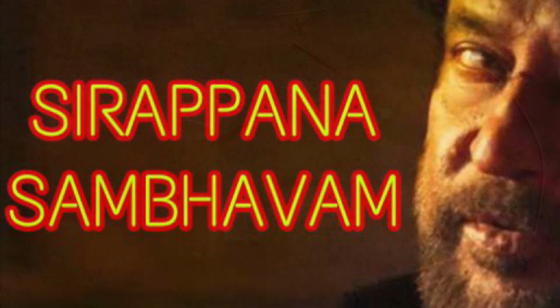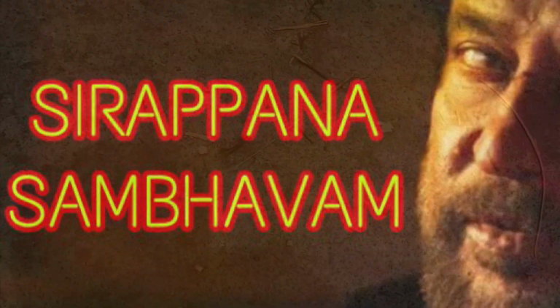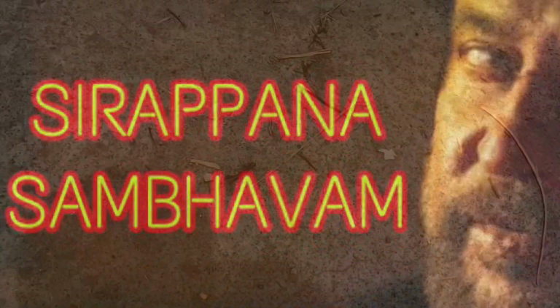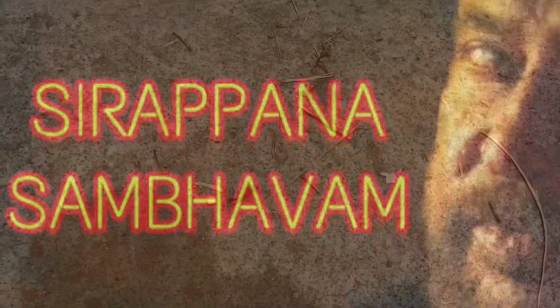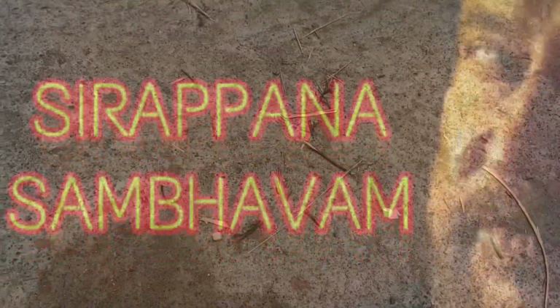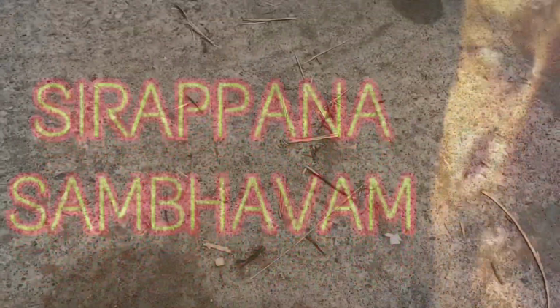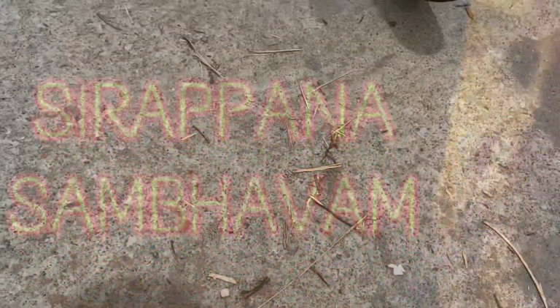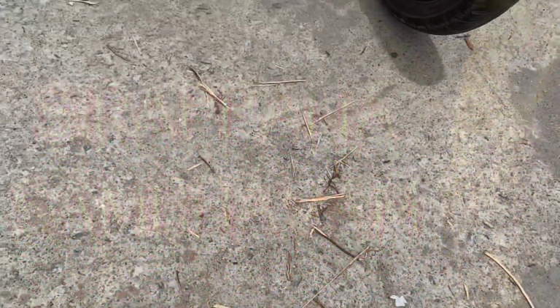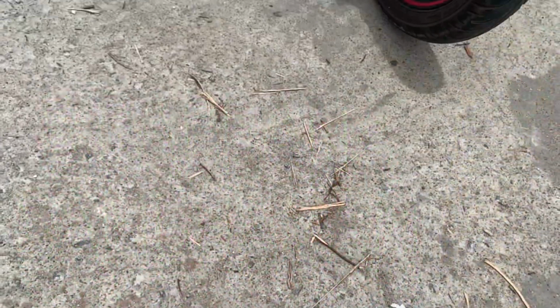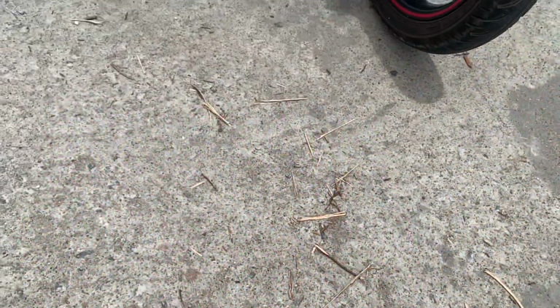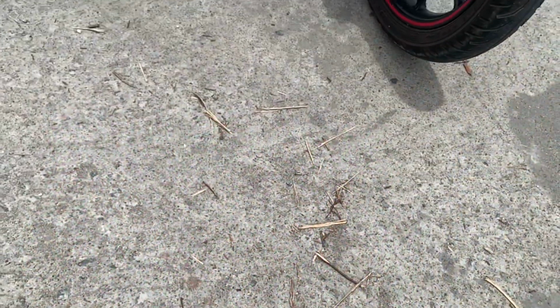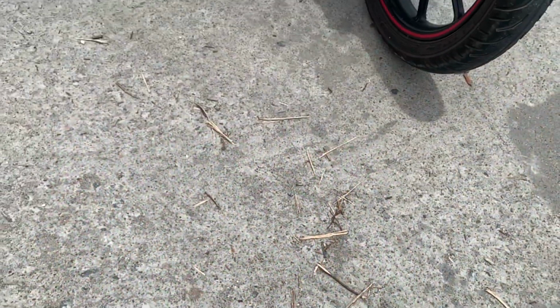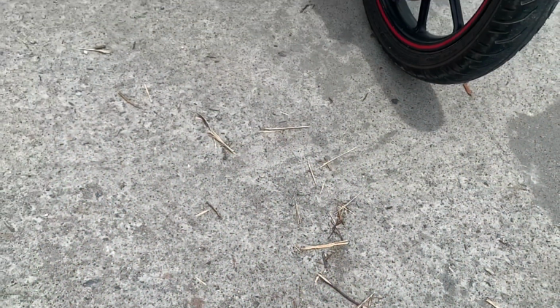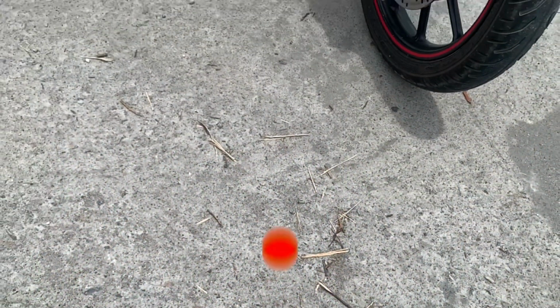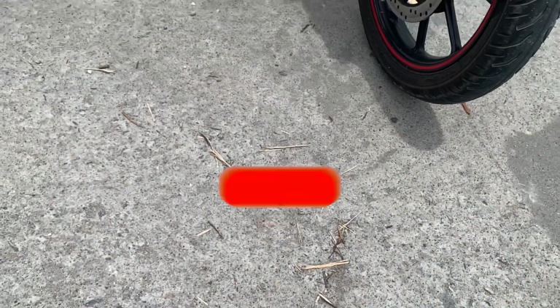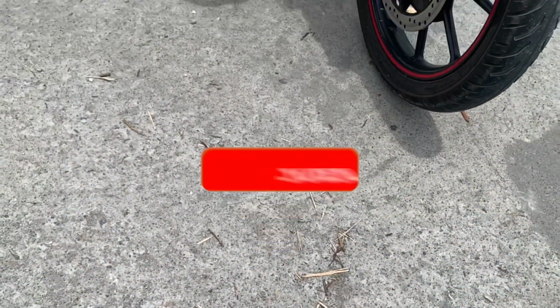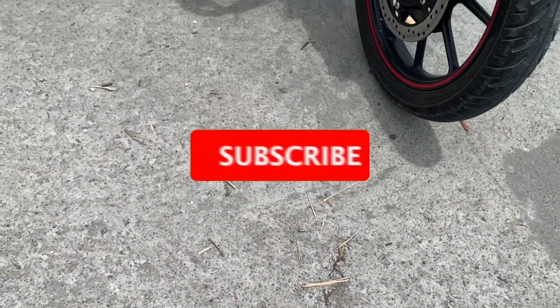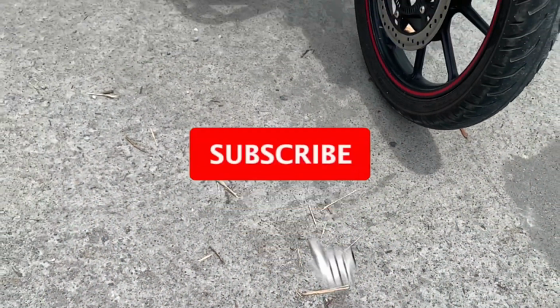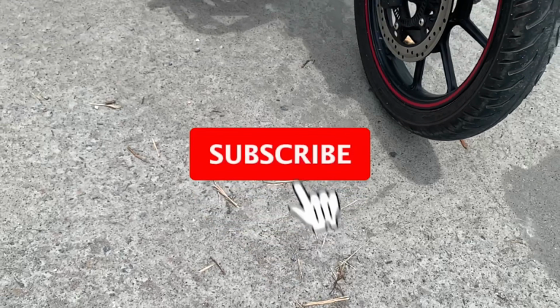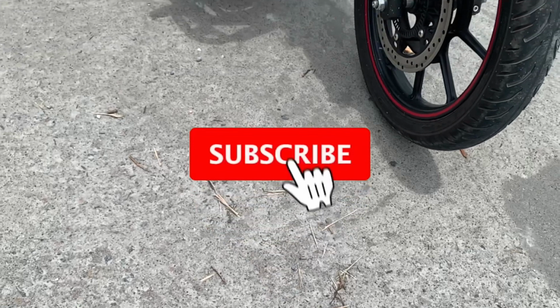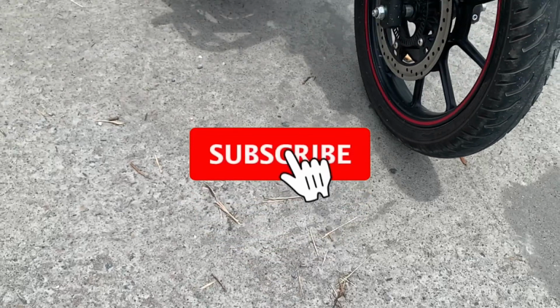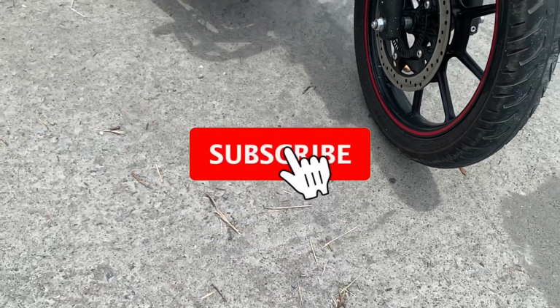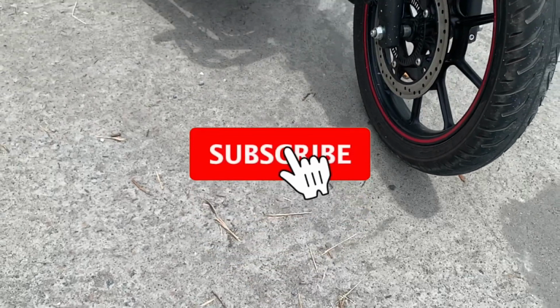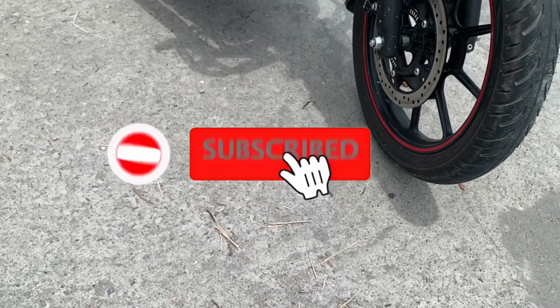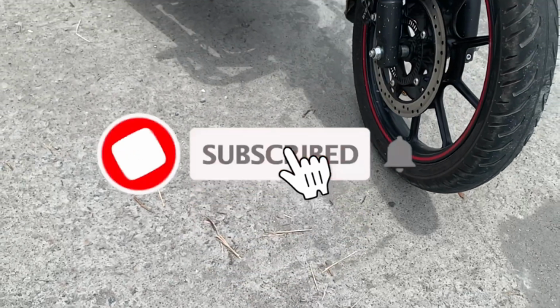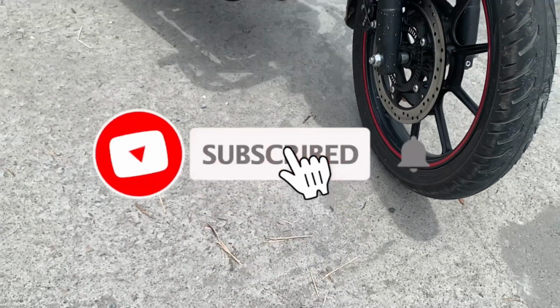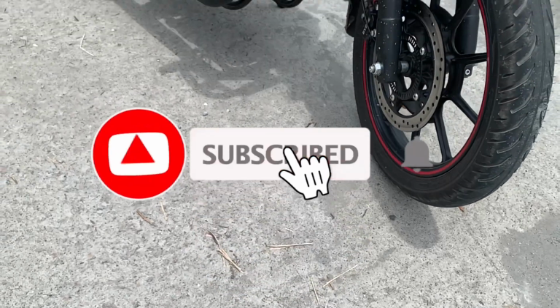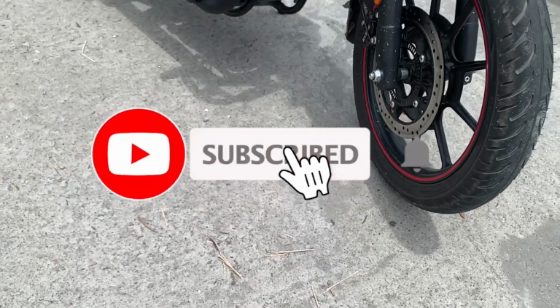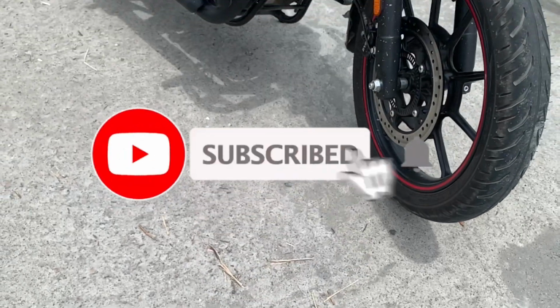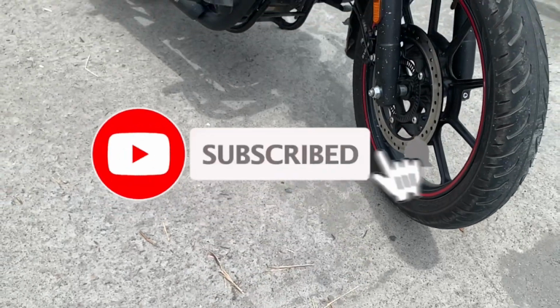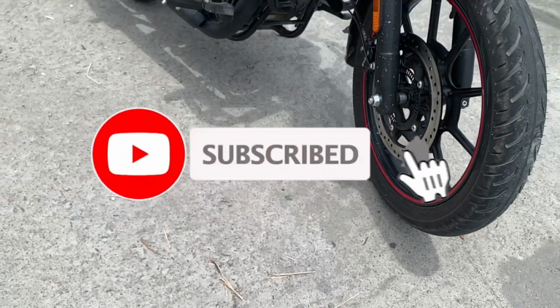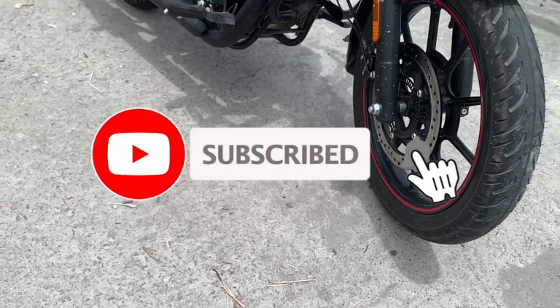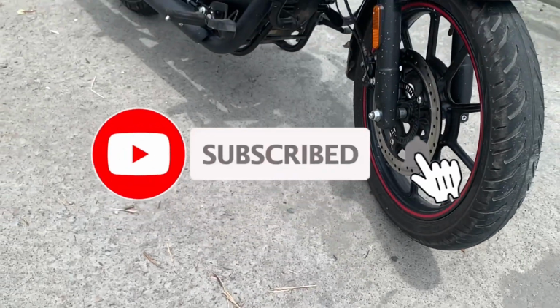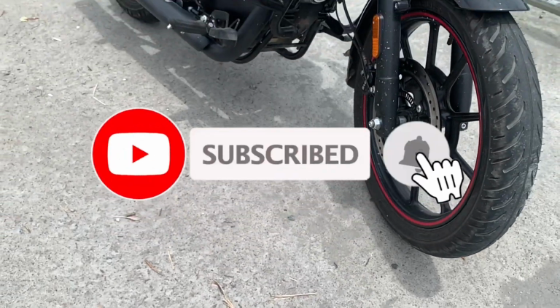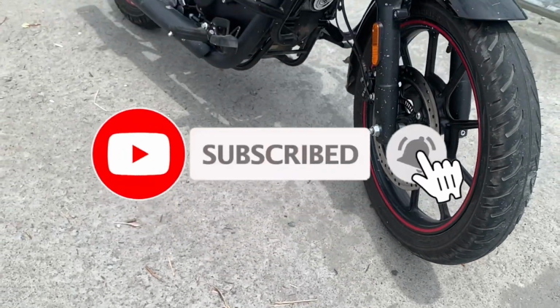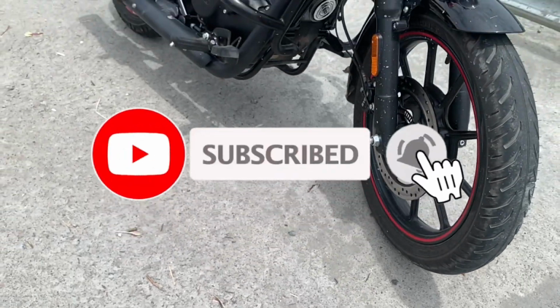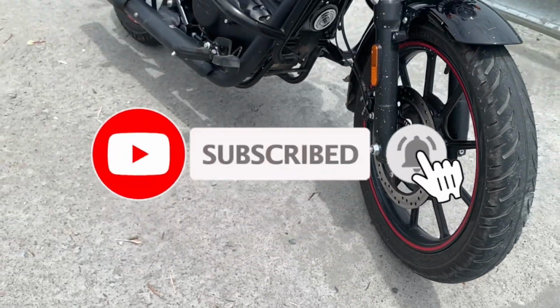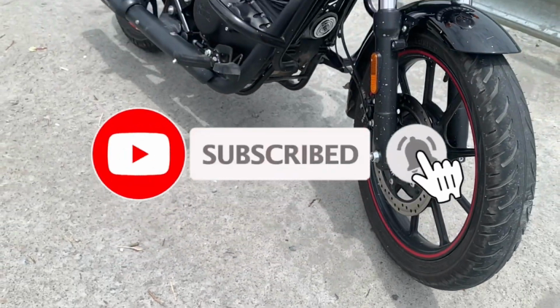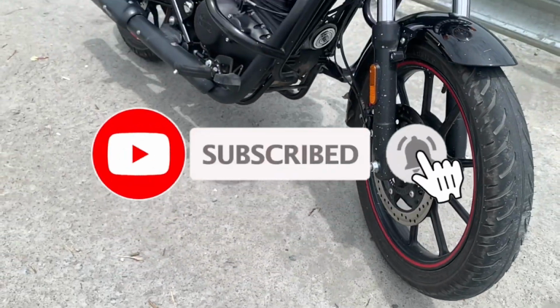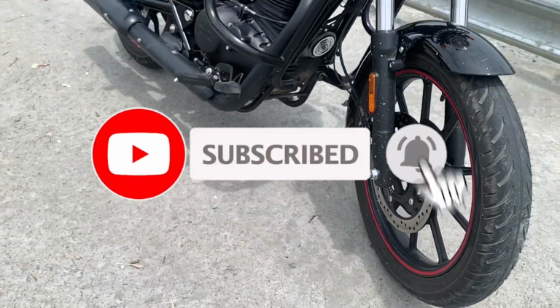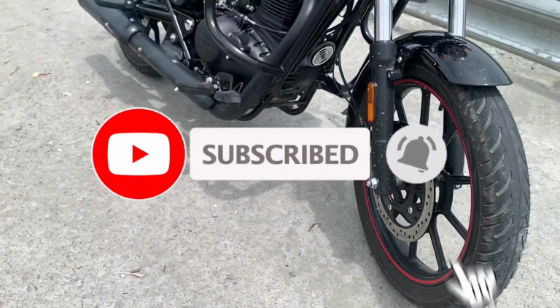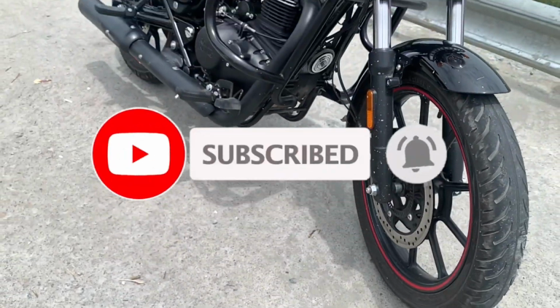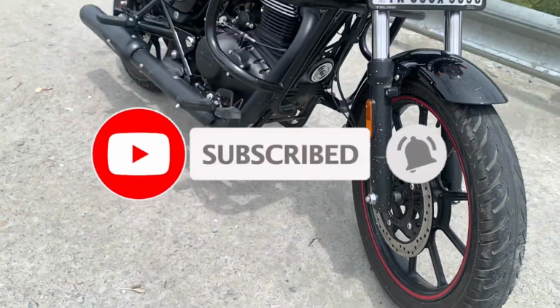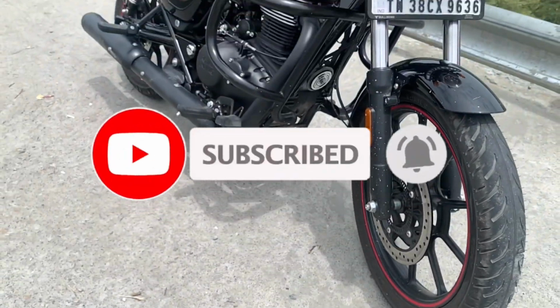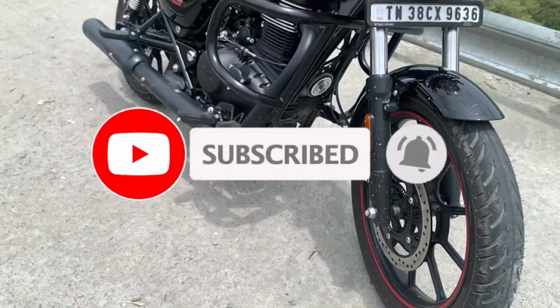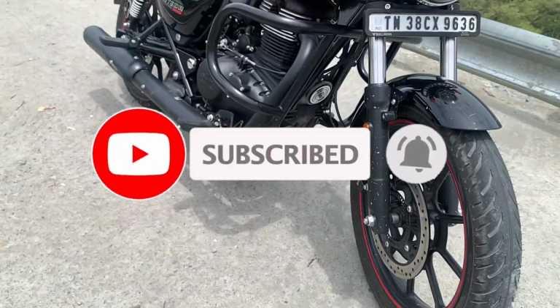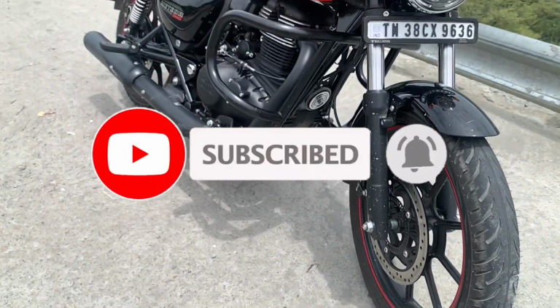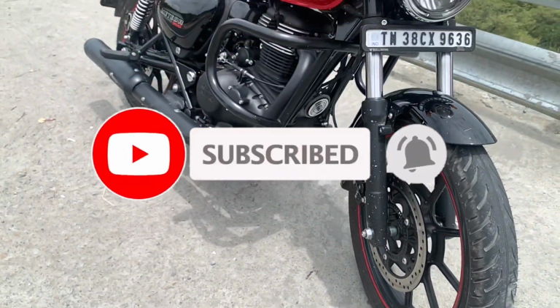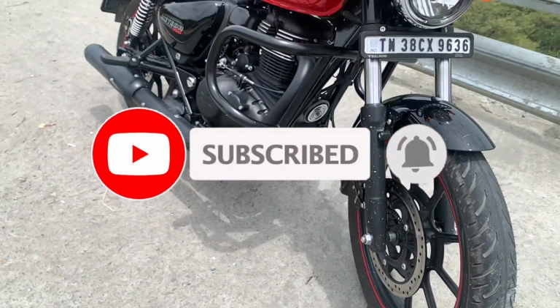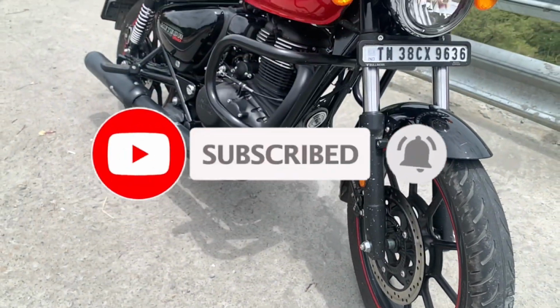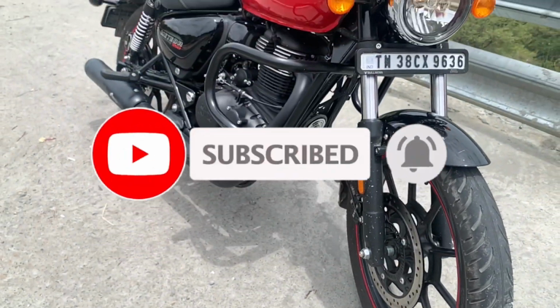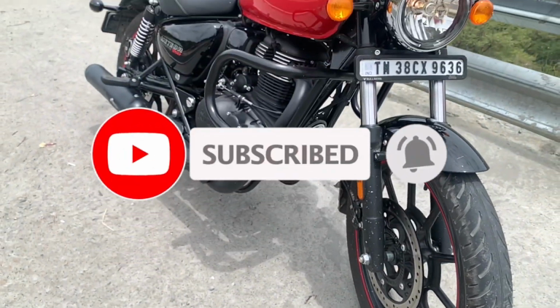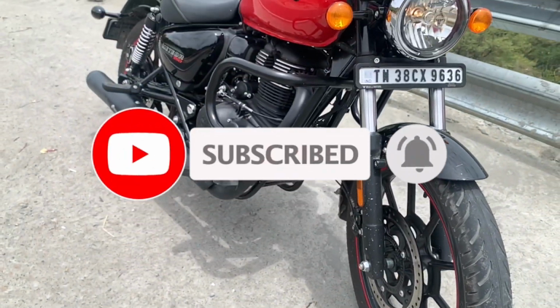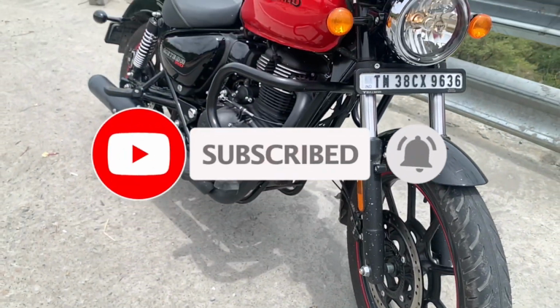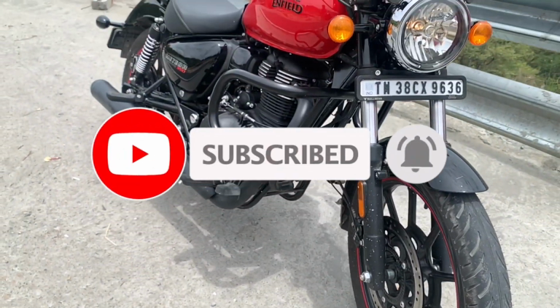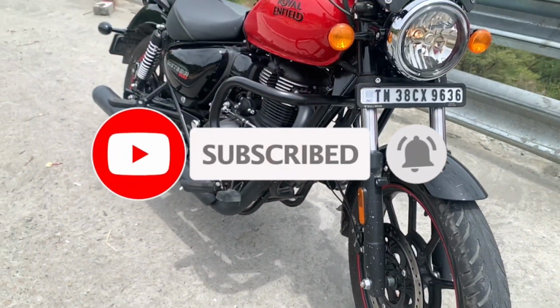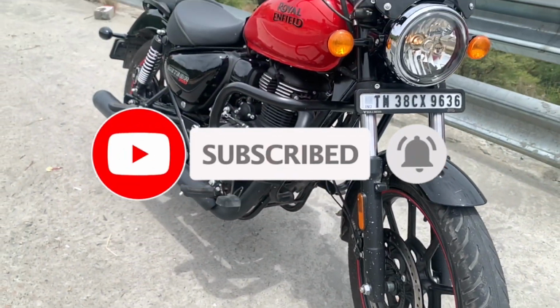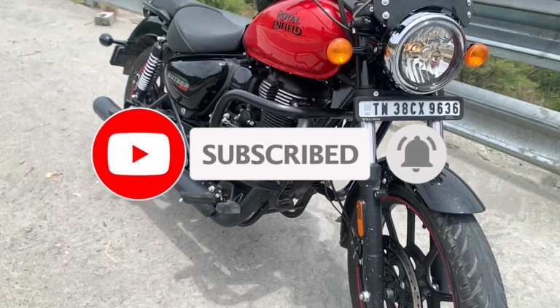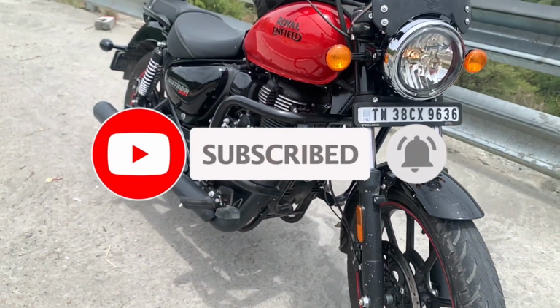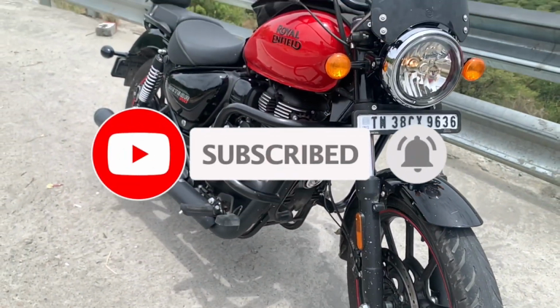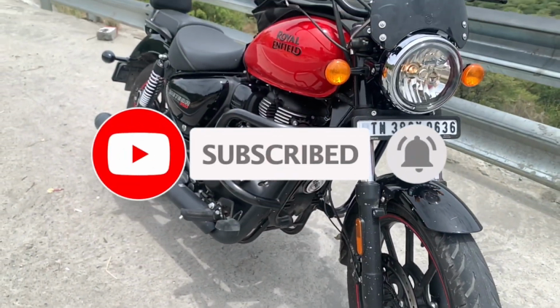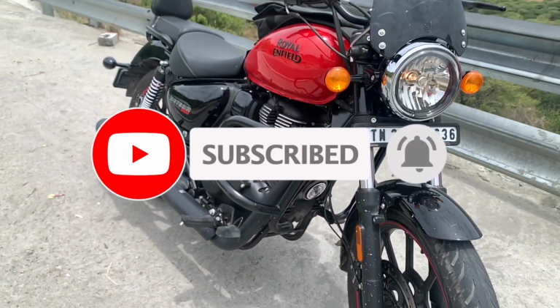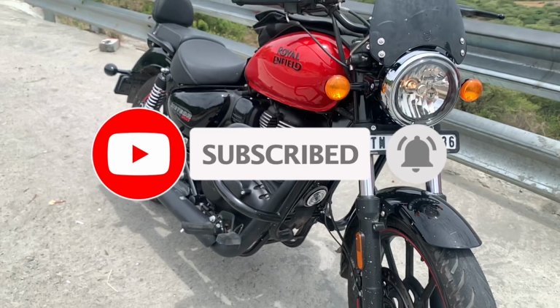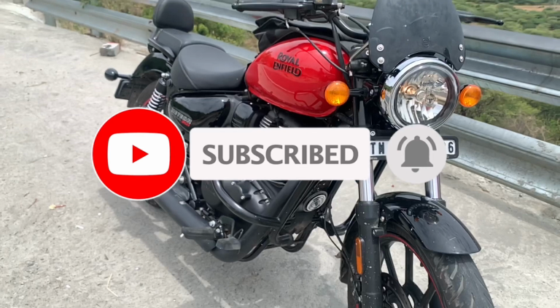If this is the first time you've come to our channel, subscribe to our channel, click the bell button, and you'll get notifications for future videos.